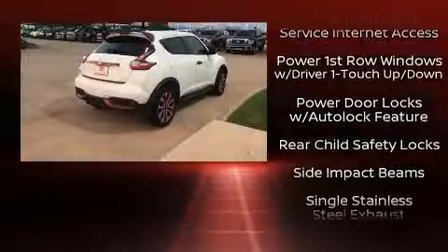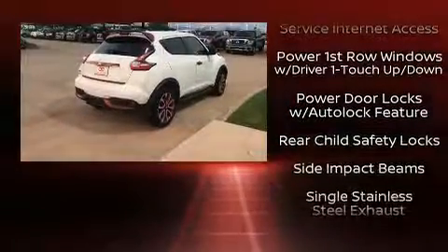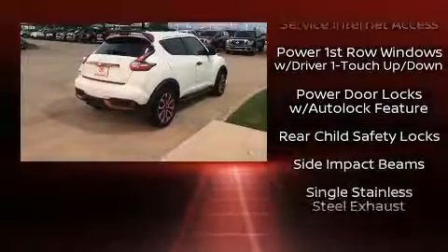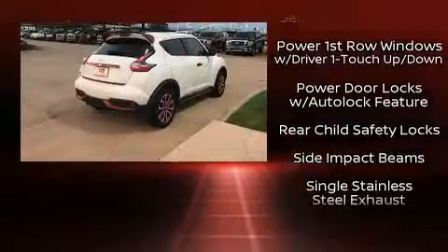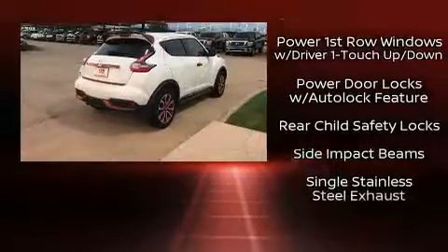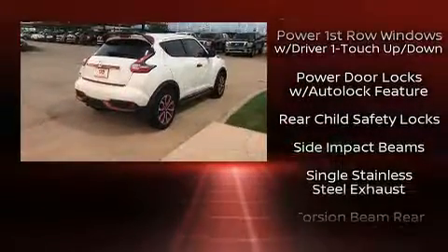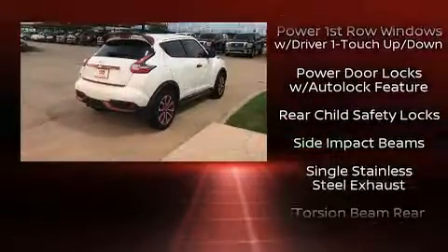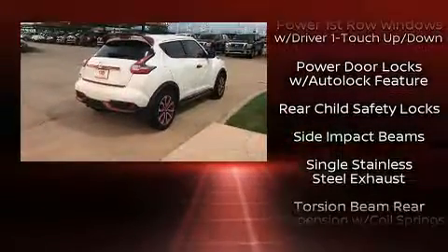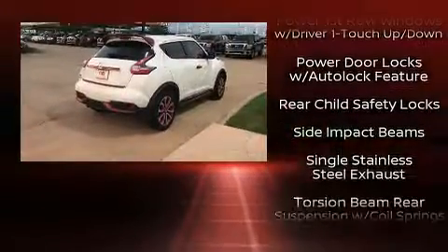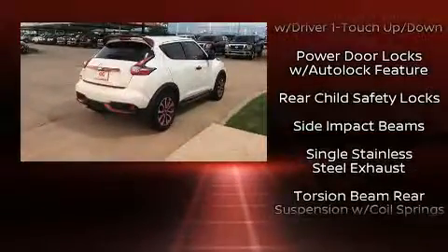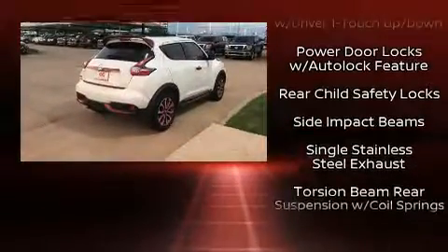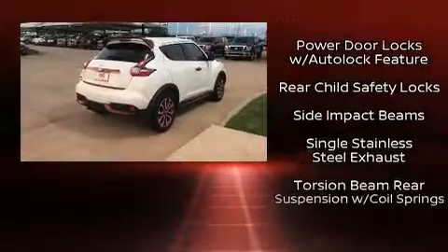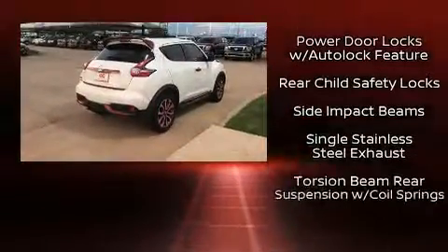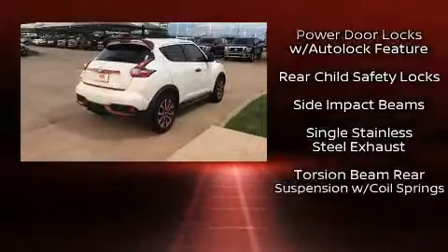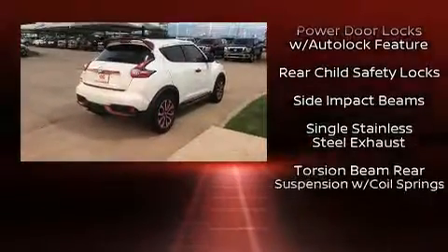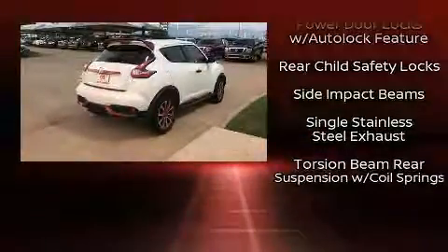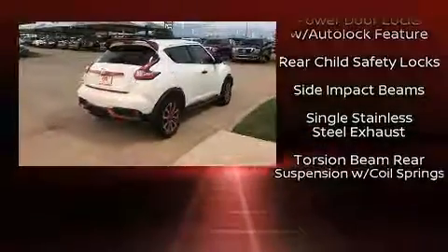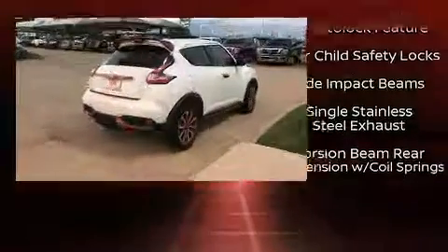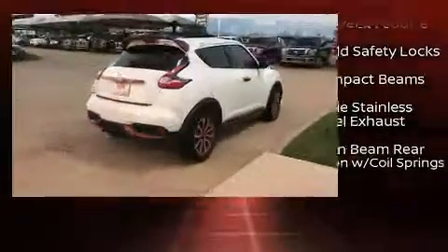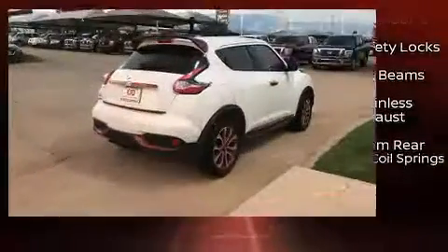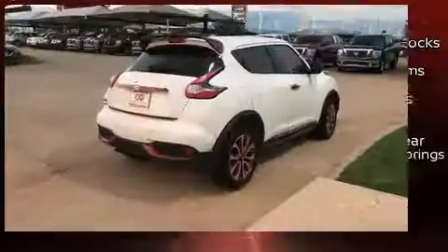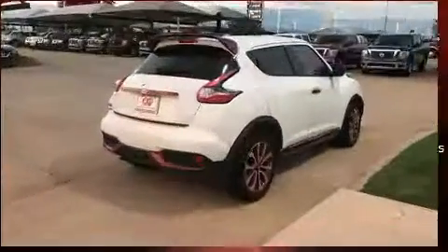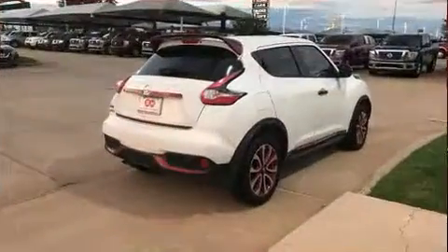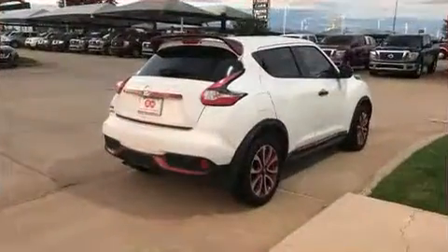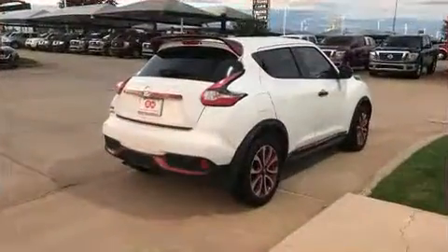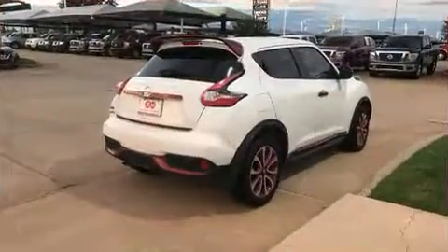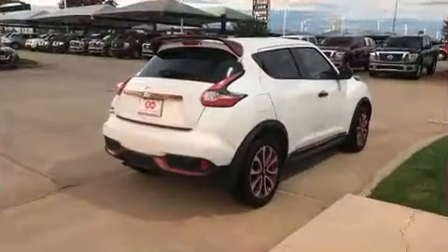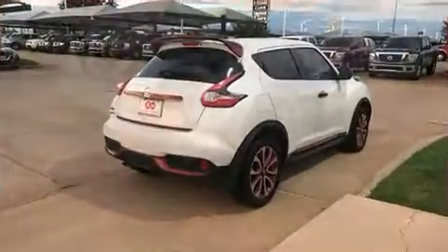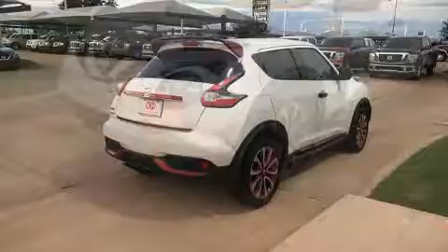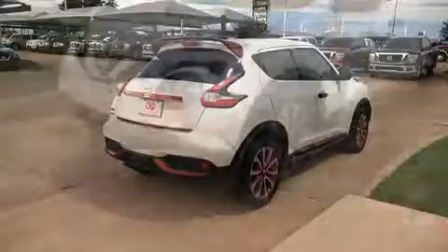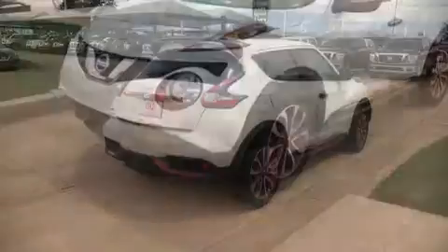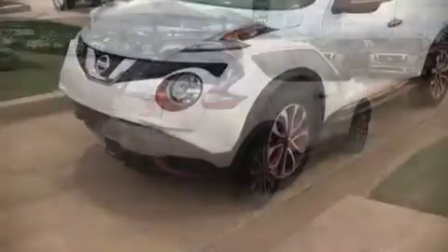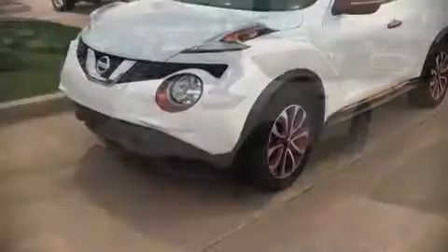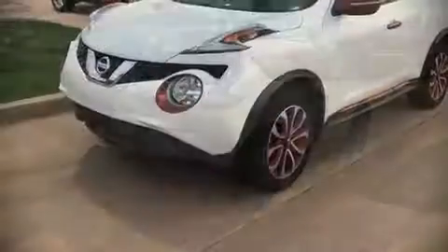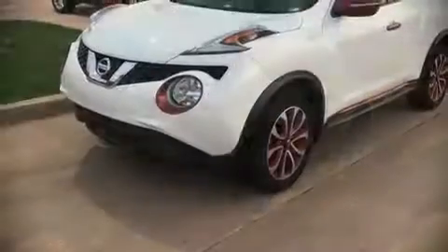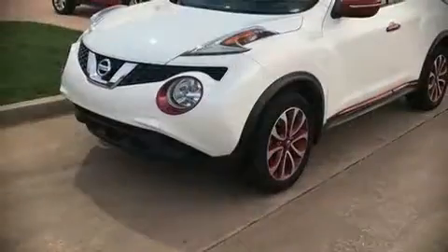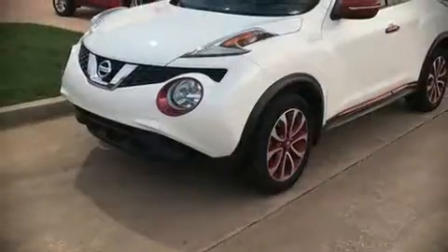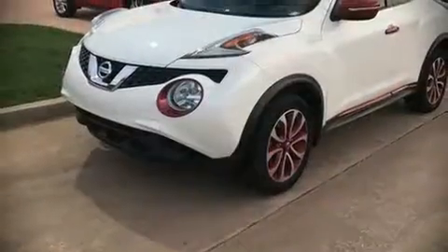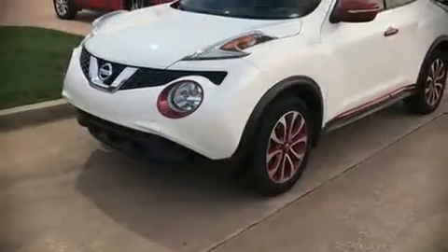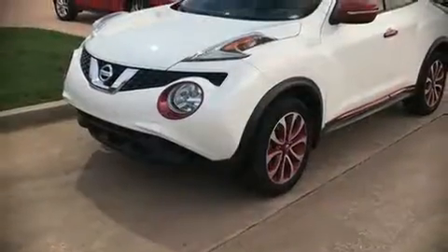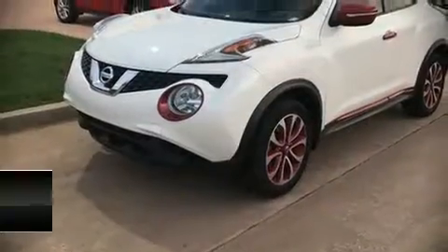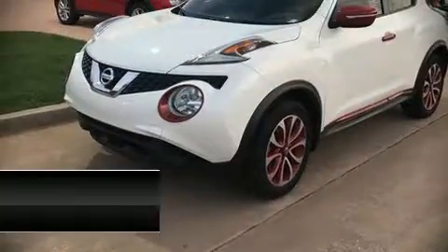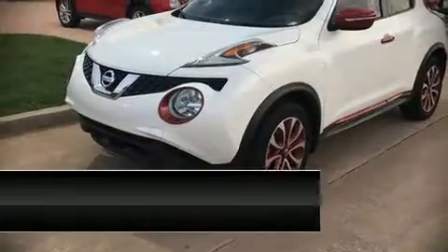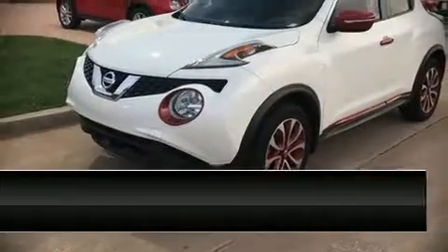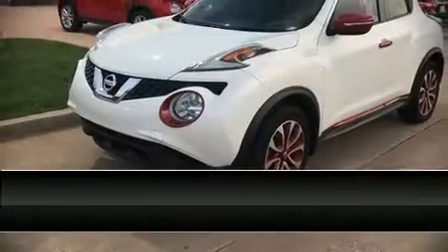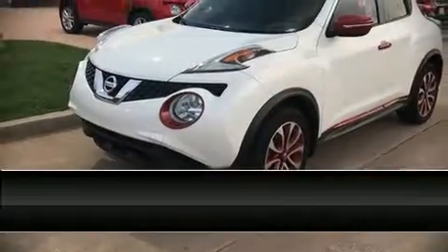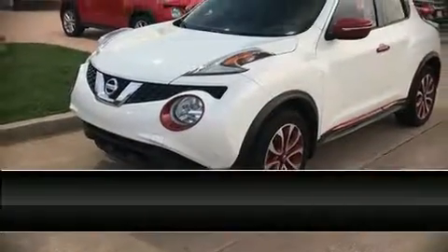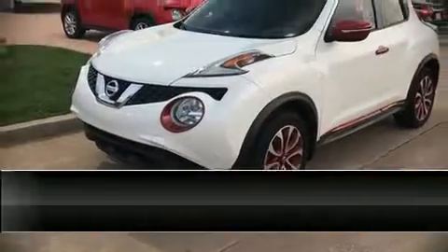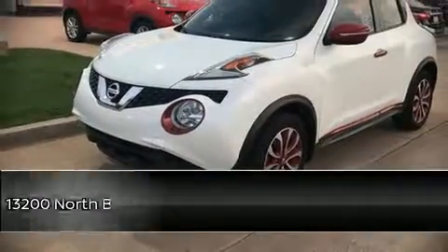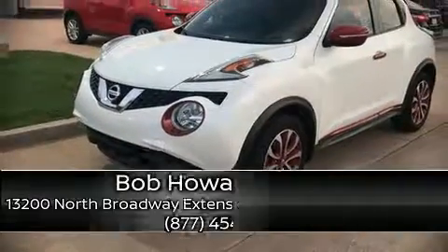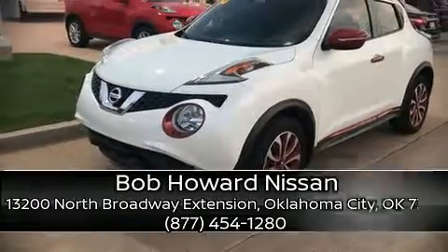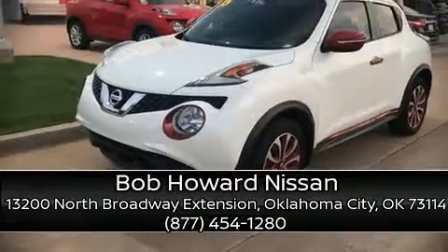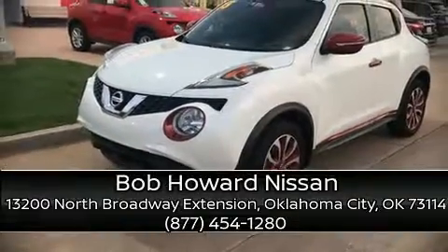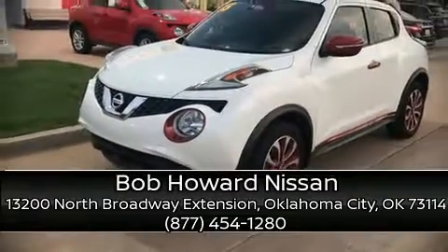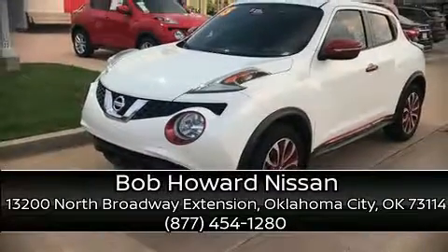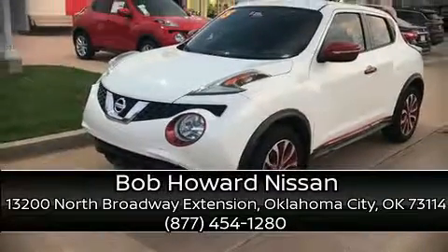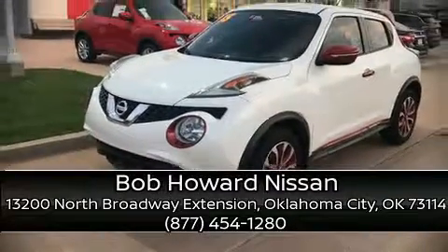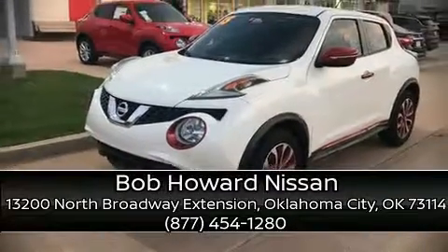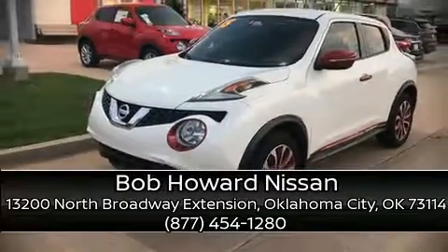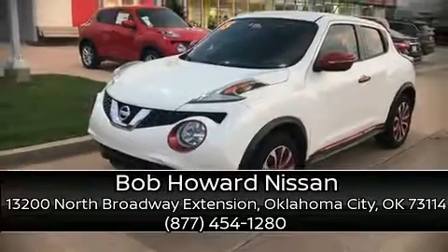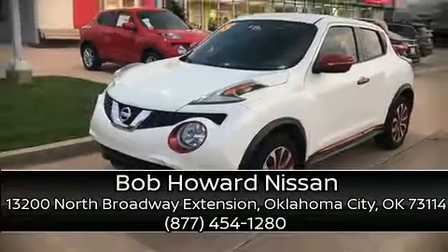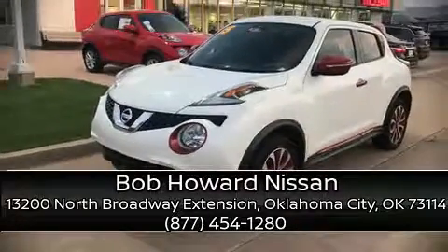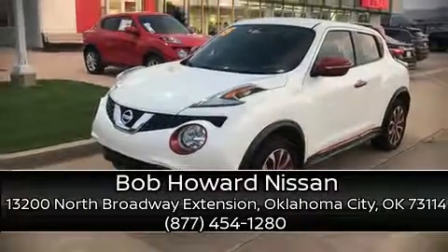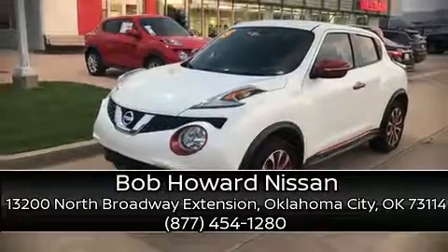This vehicle has achieved certified pre-owned status by passing Nissan's comprehensive certification process, including a comprehensive 156-point inspection. Stop by our dealership or give us a call for more information.